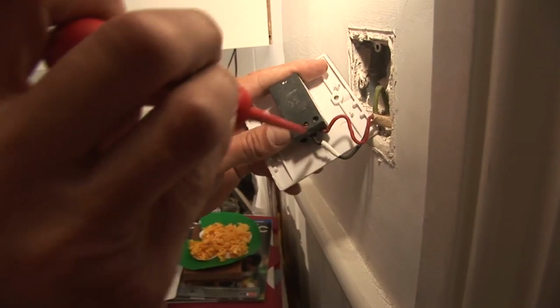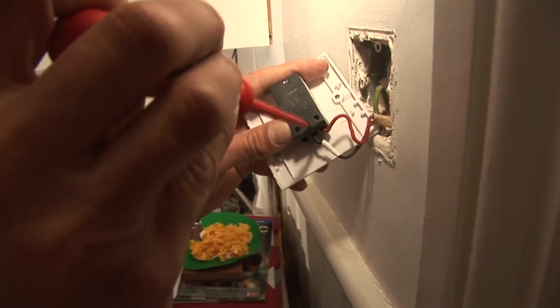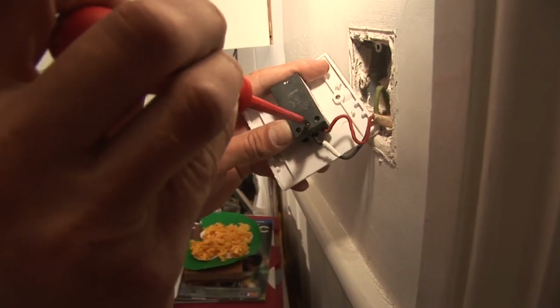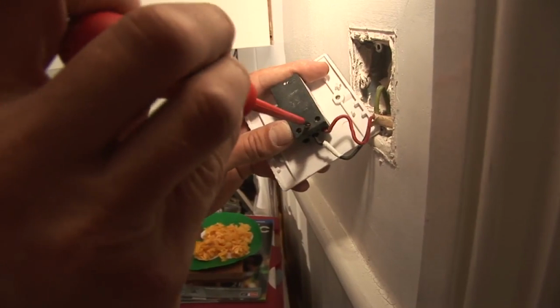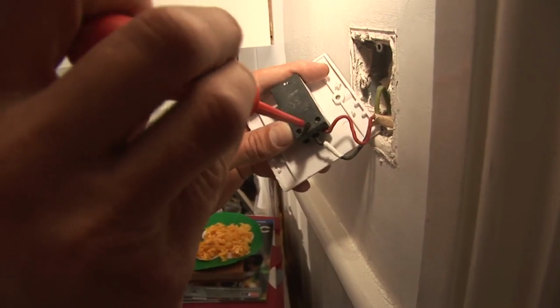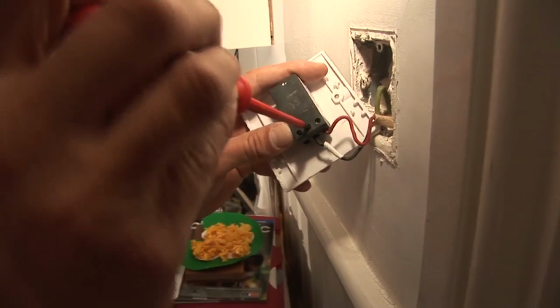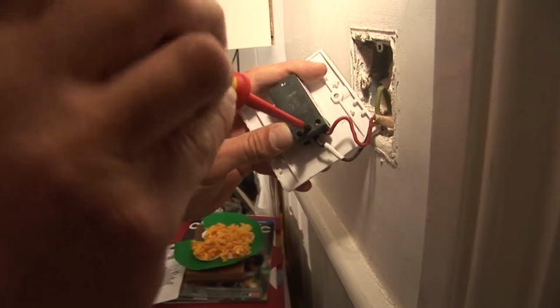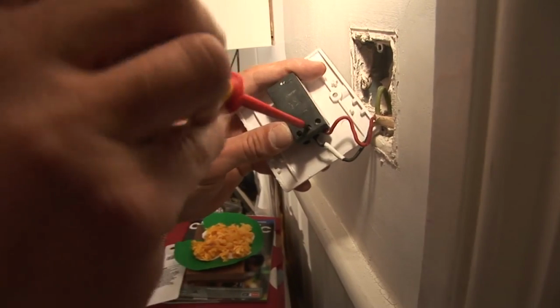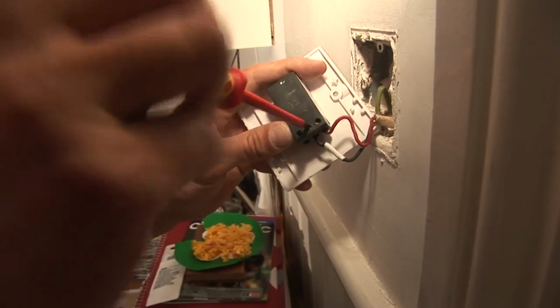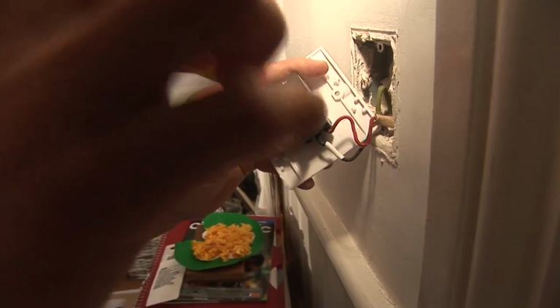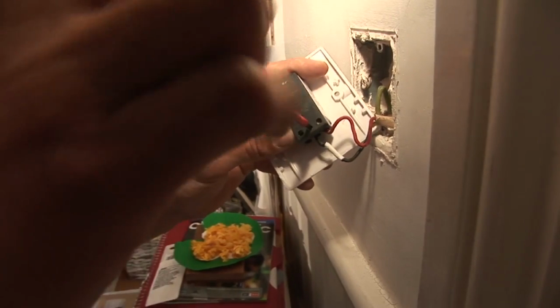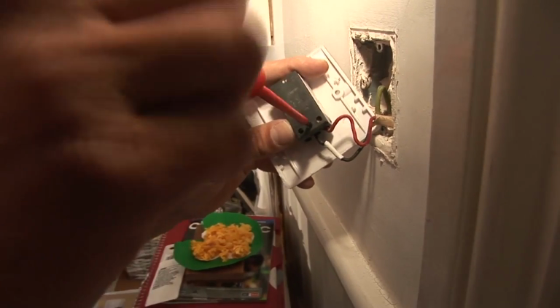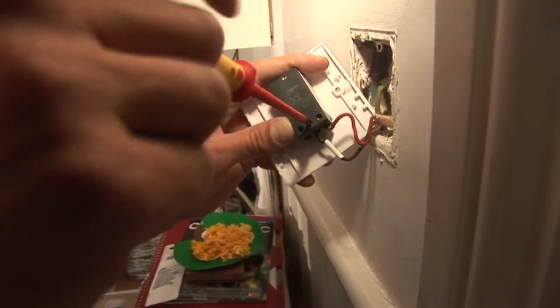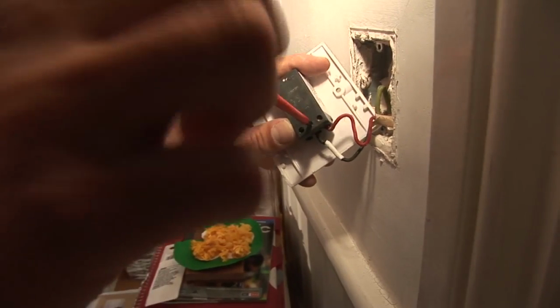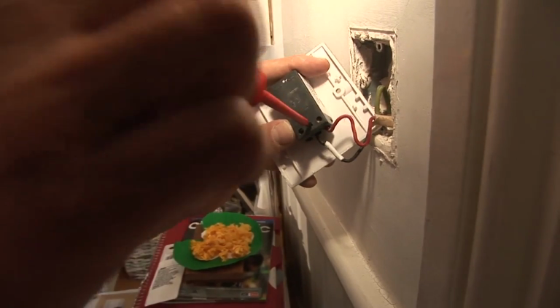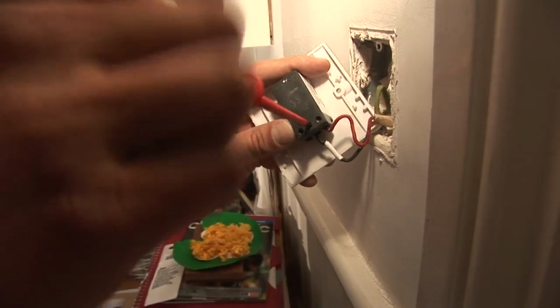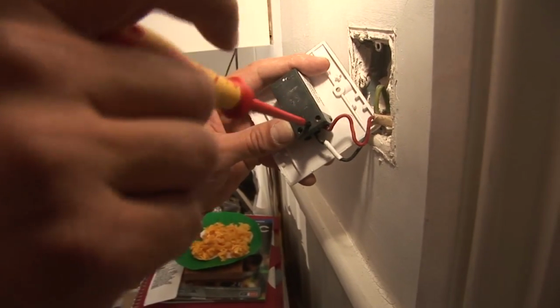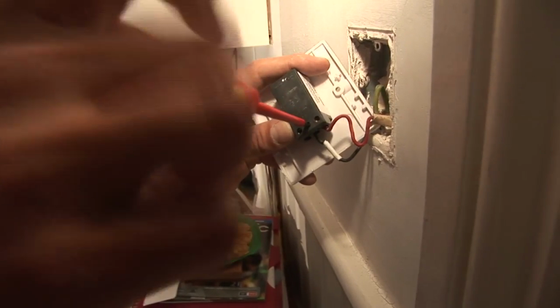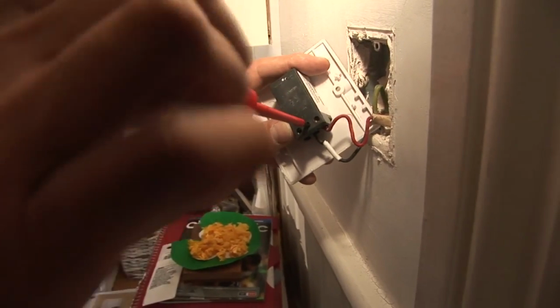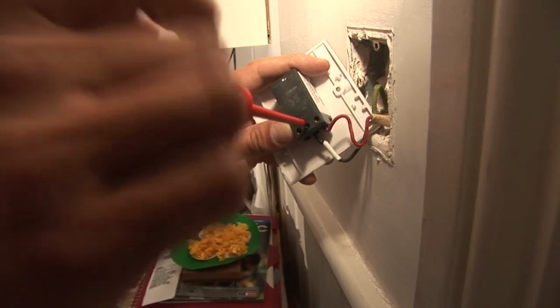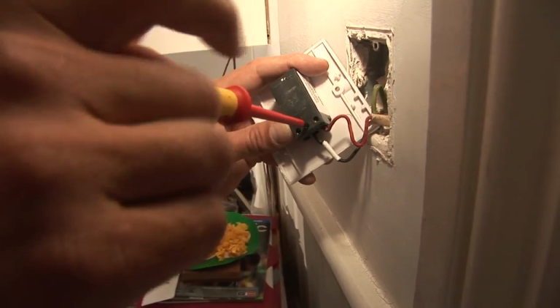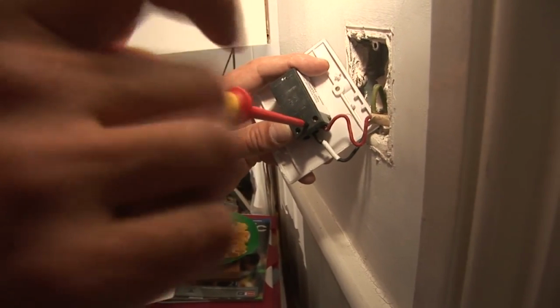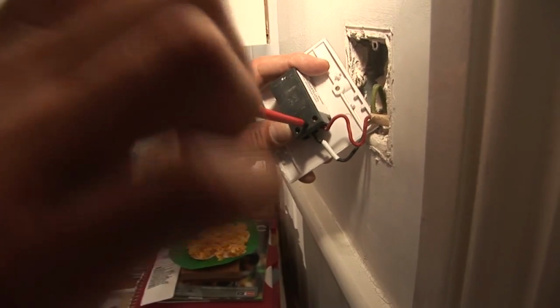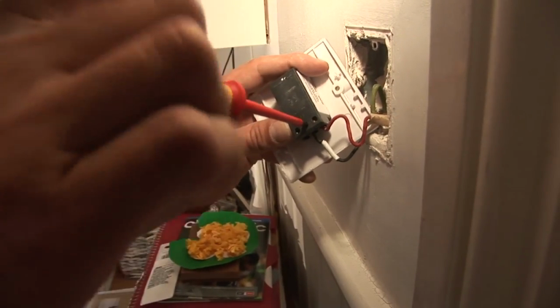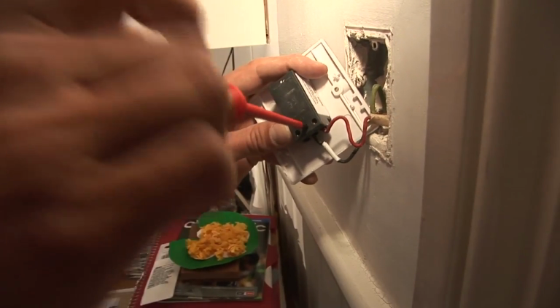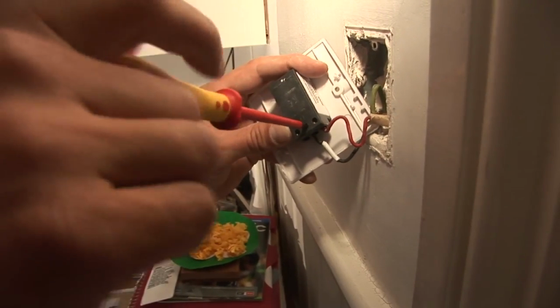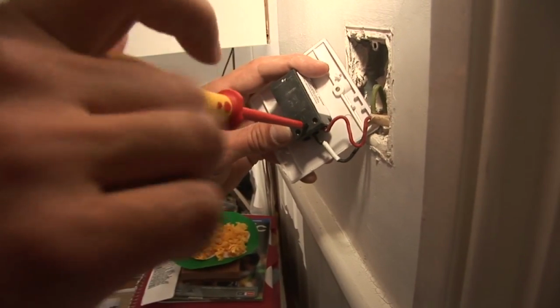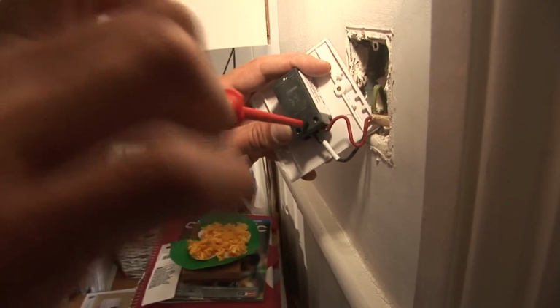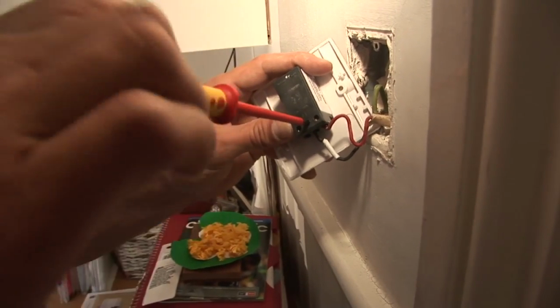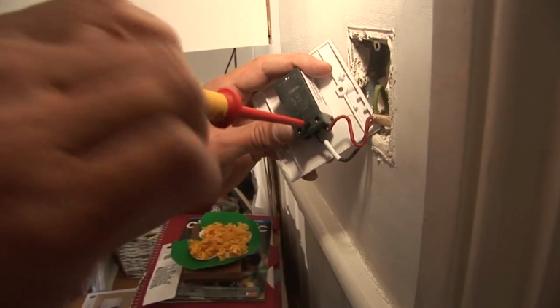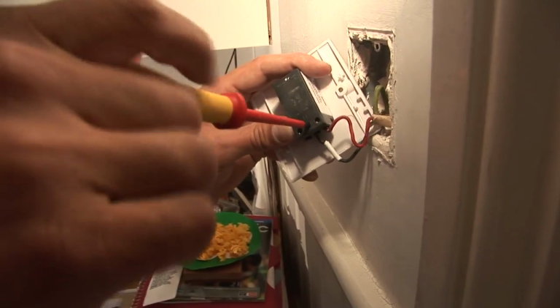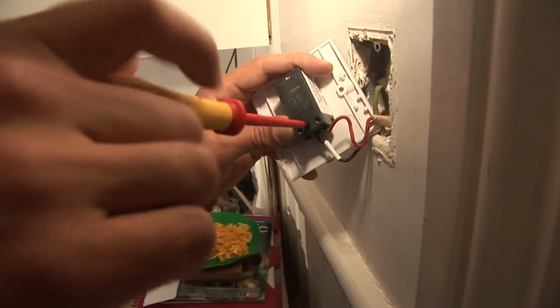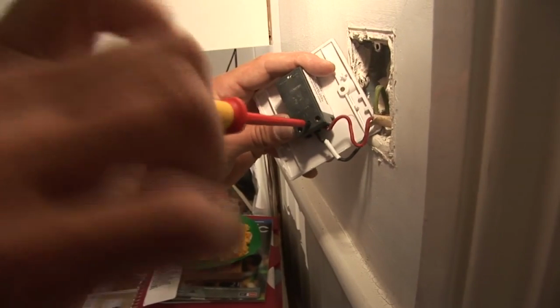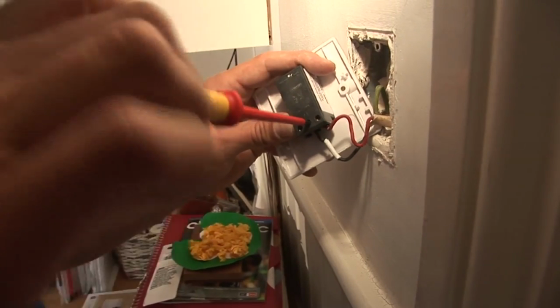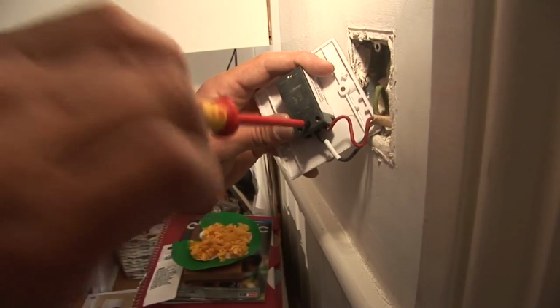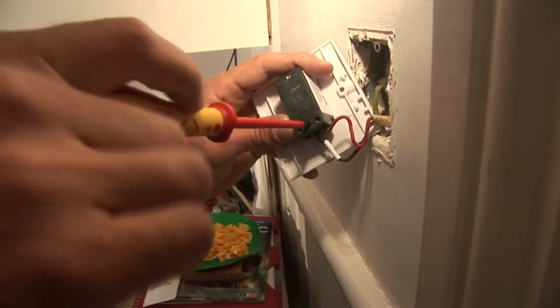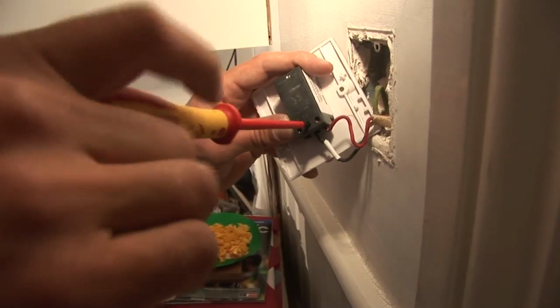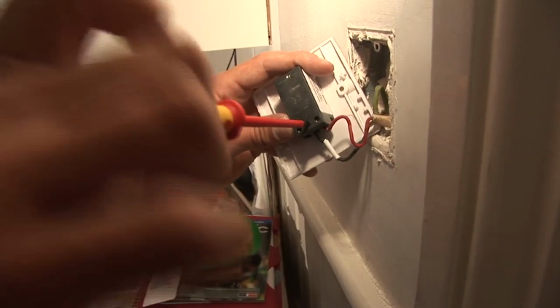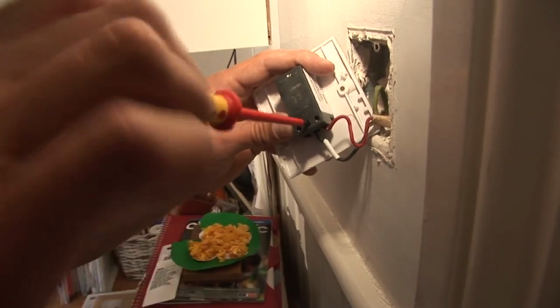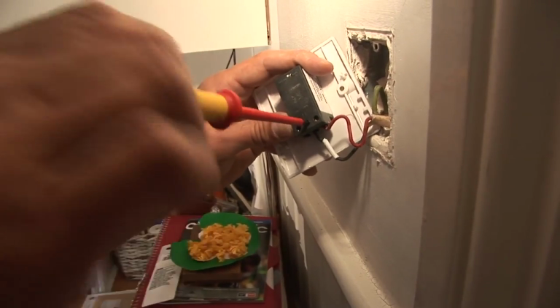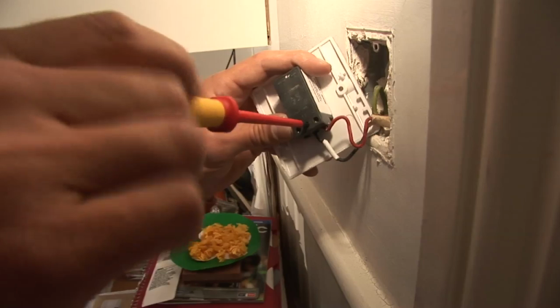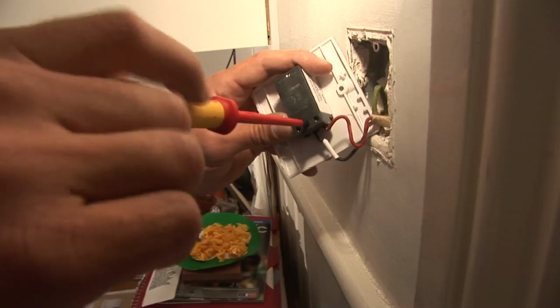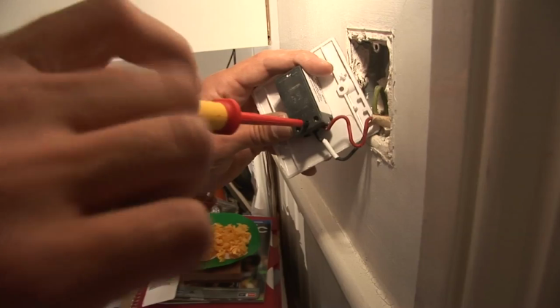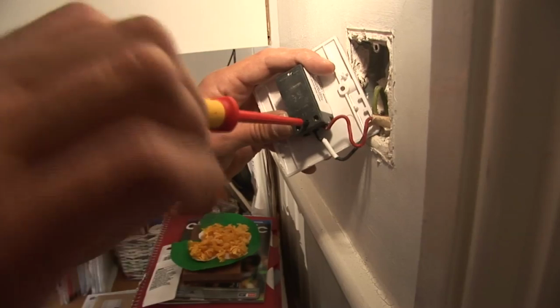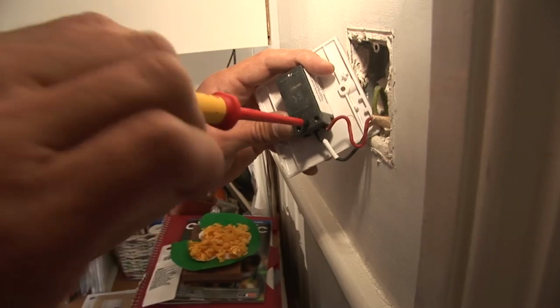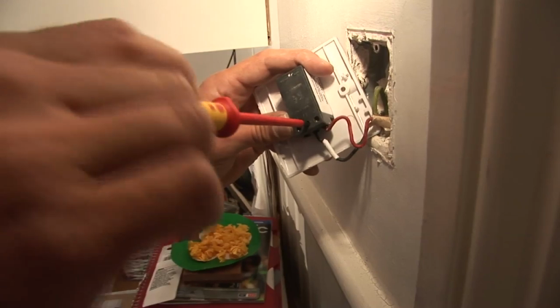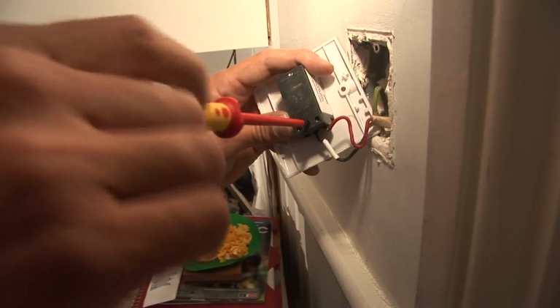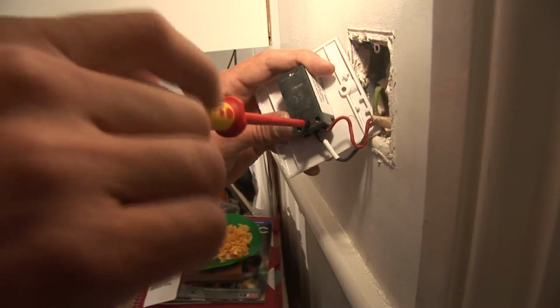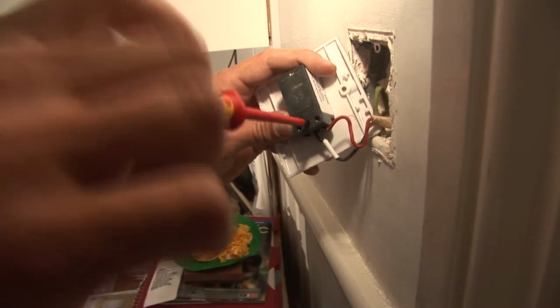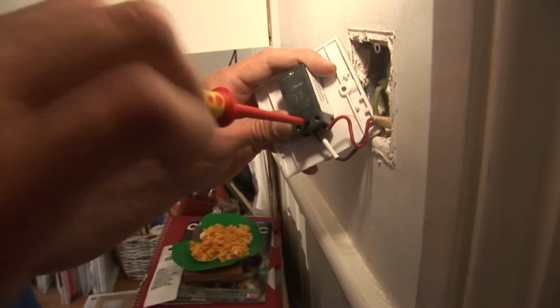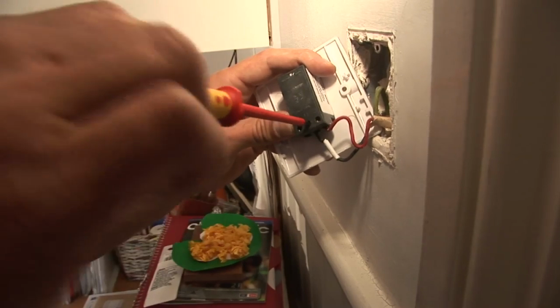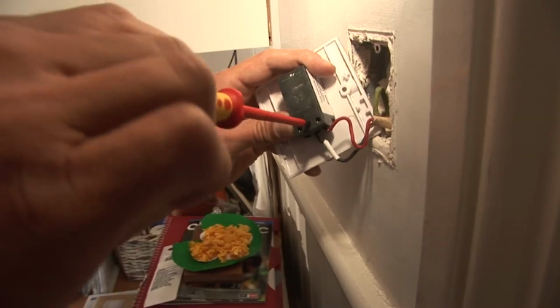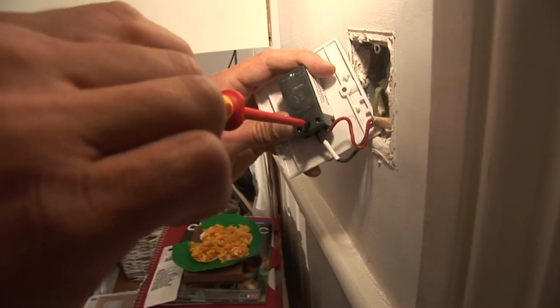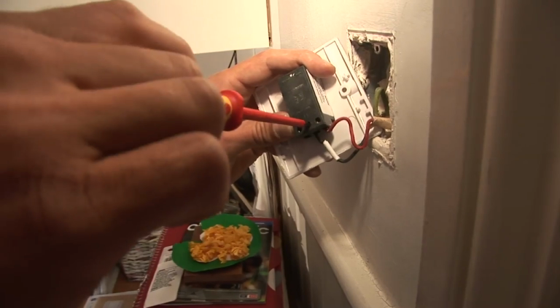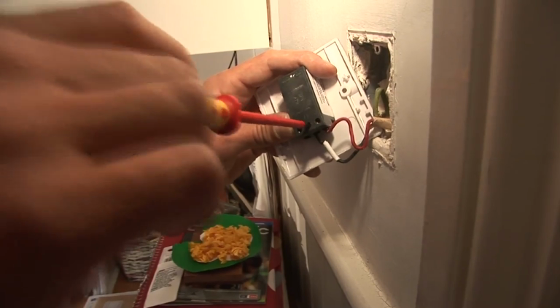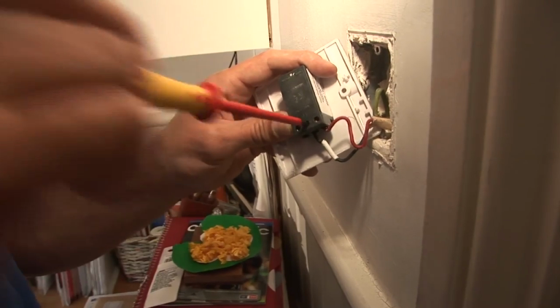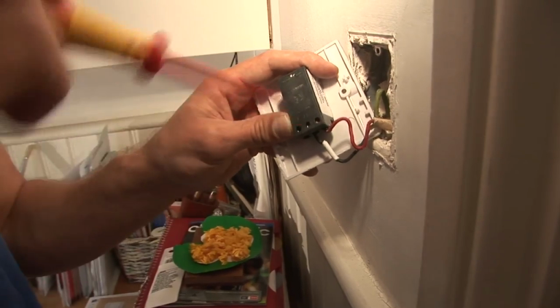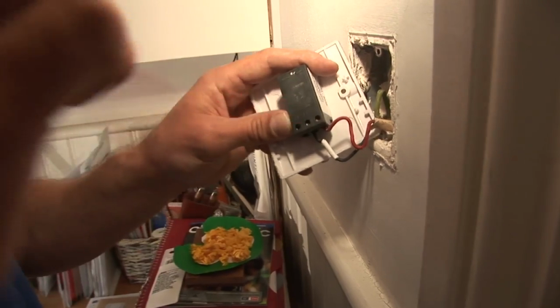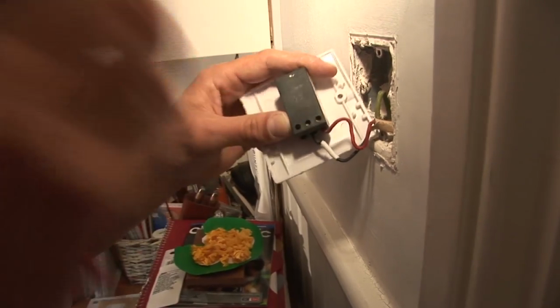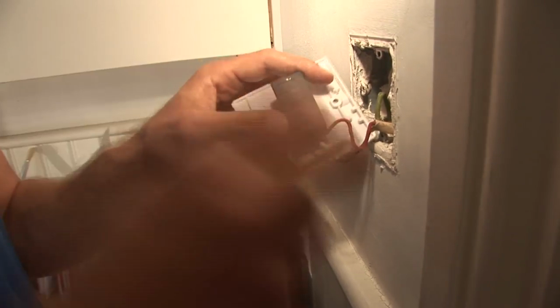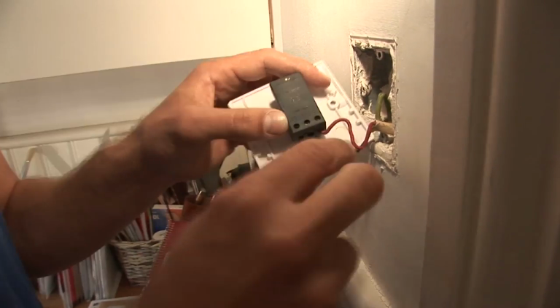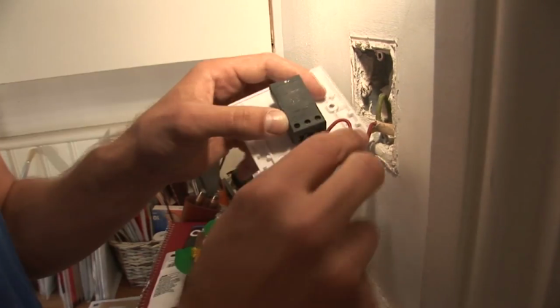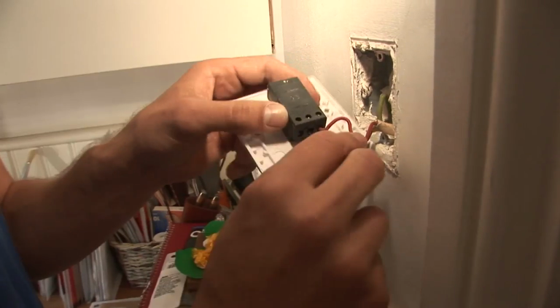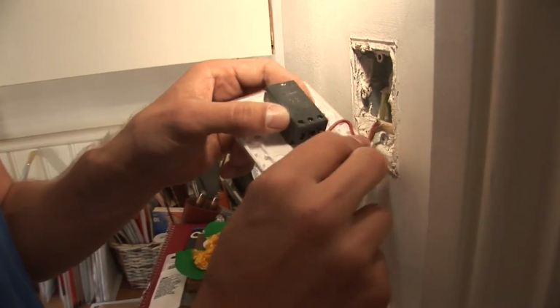If you get these mixed around, what you'll find is that your switch turns on and turns off the opposite way to which it normally would.